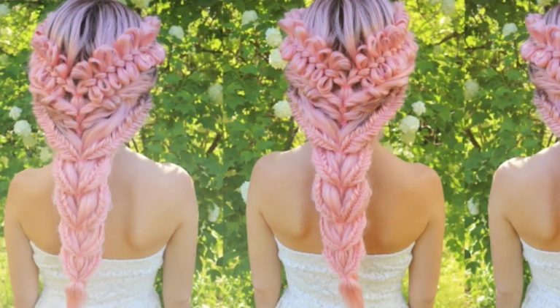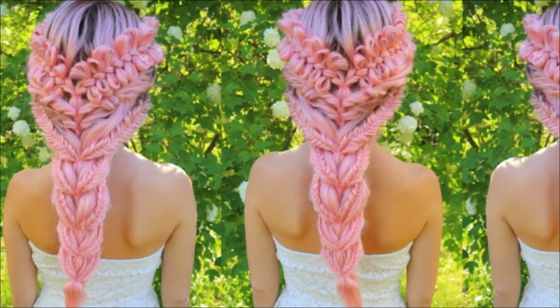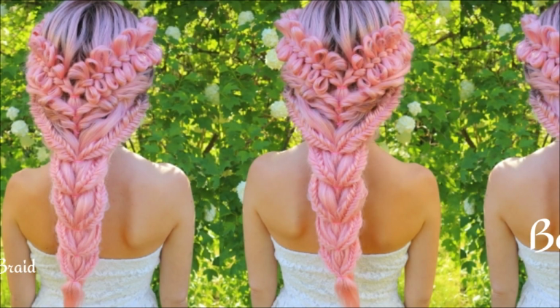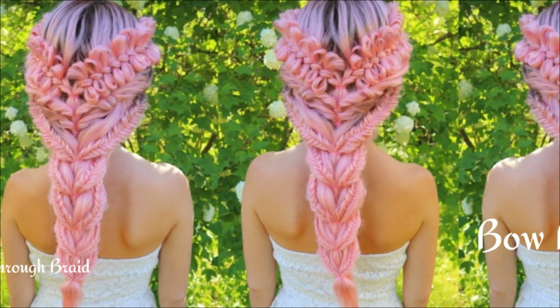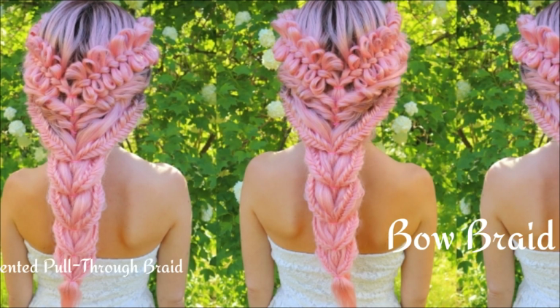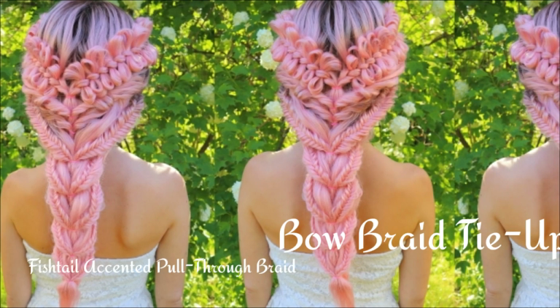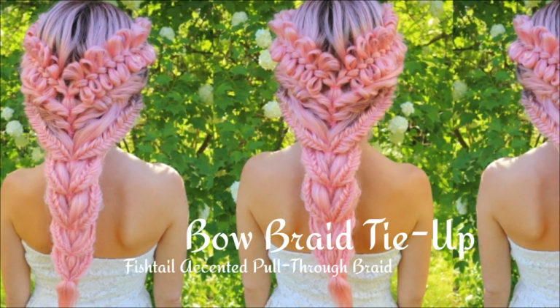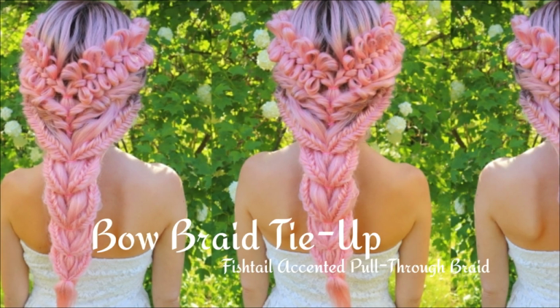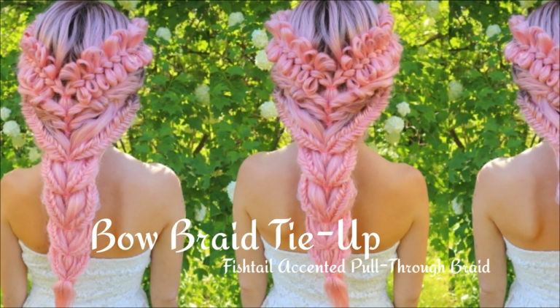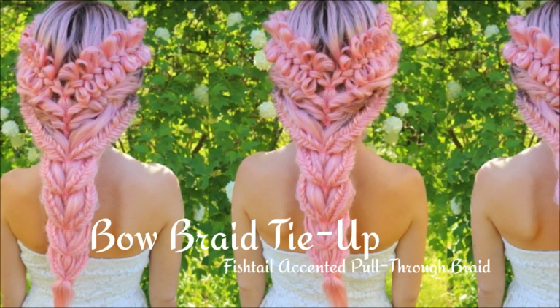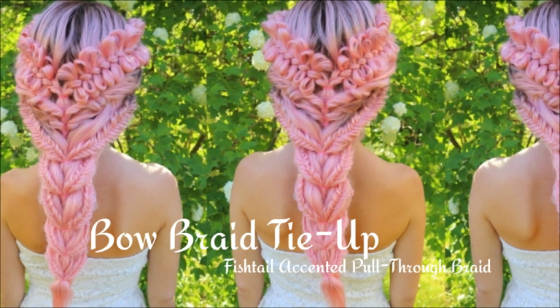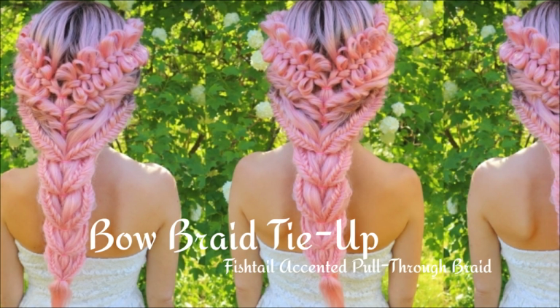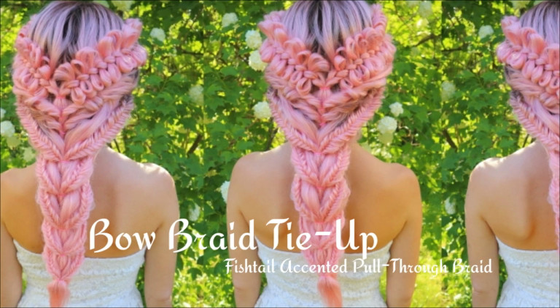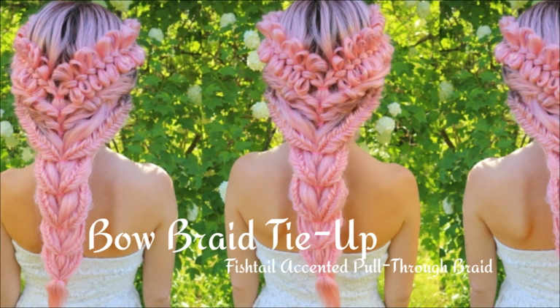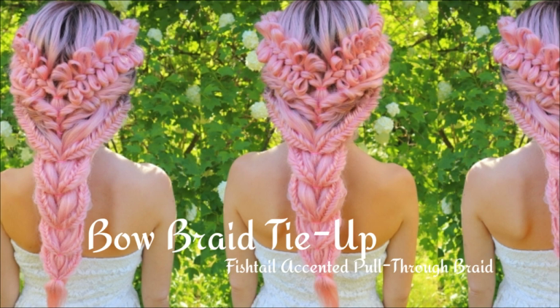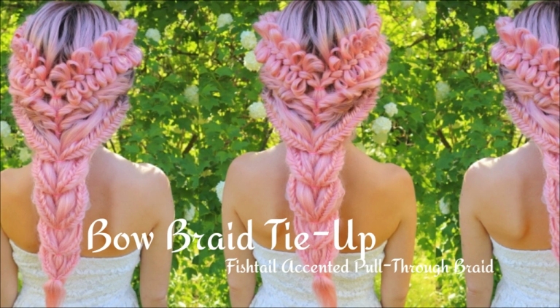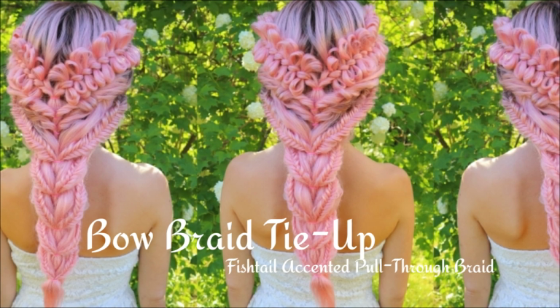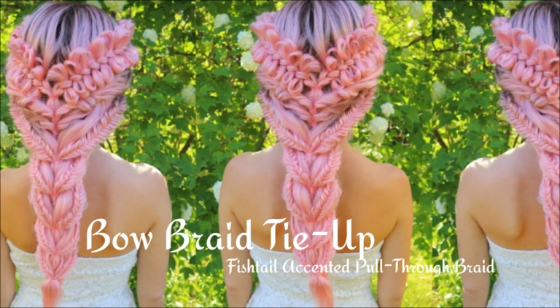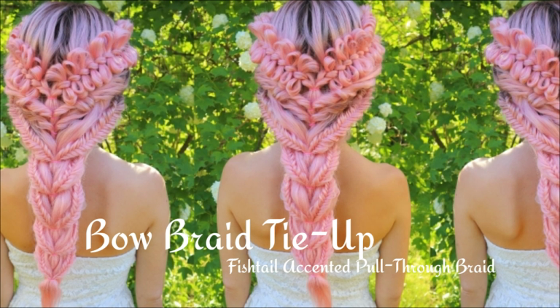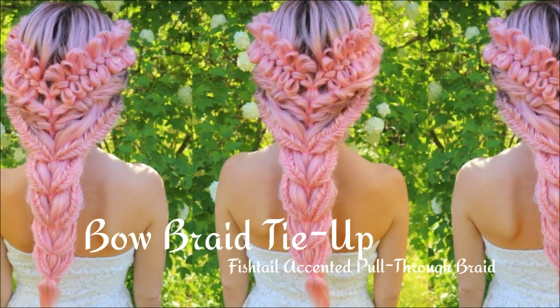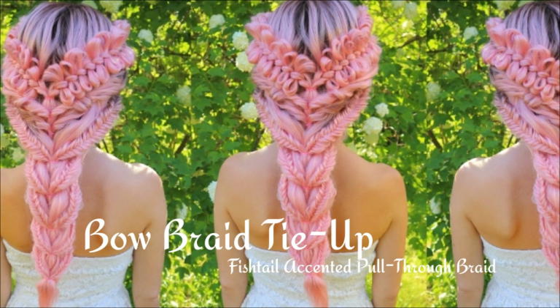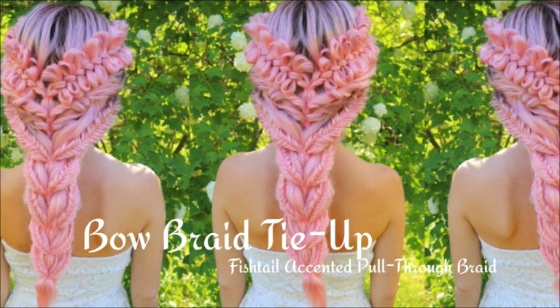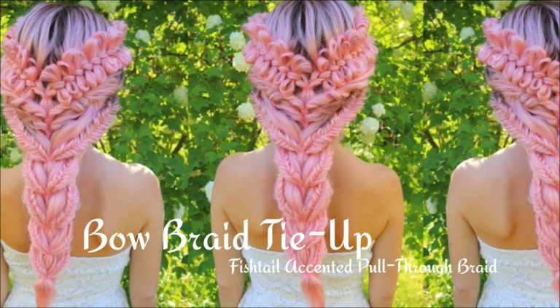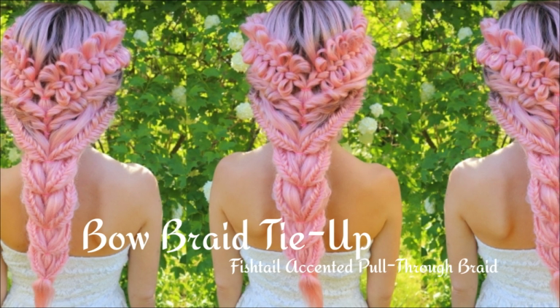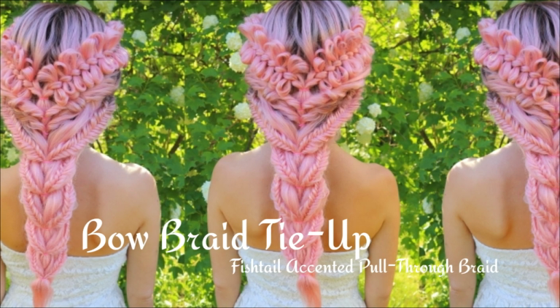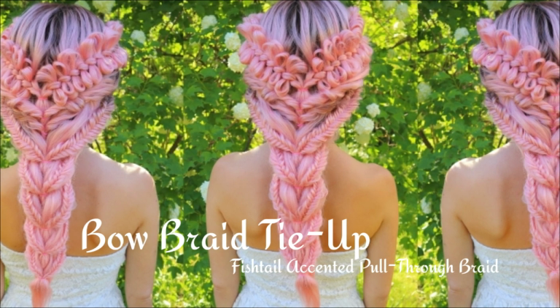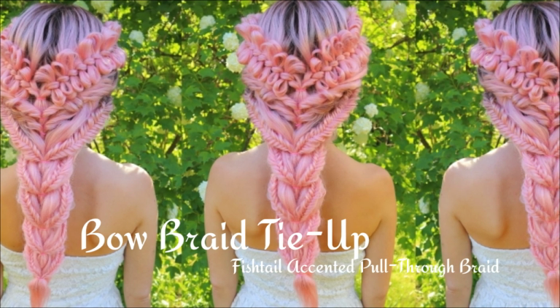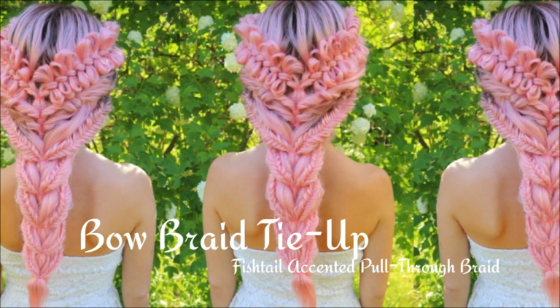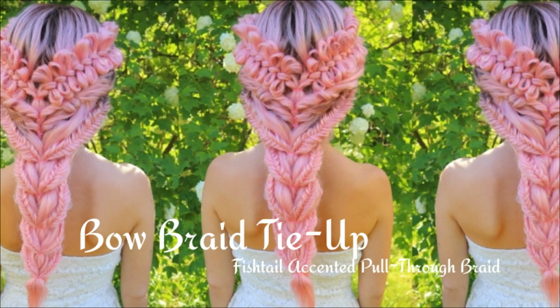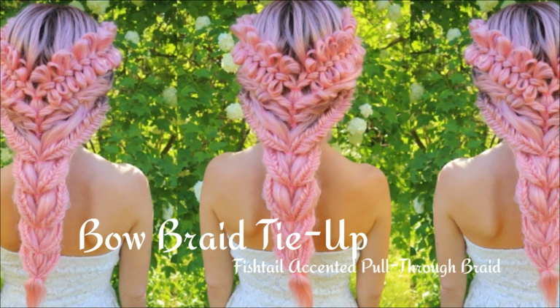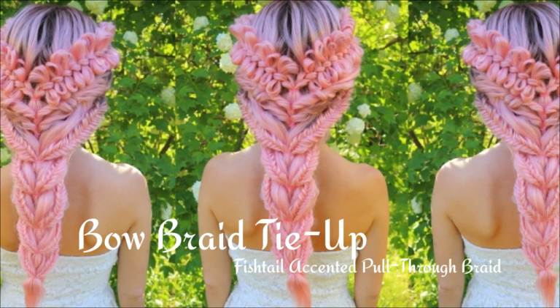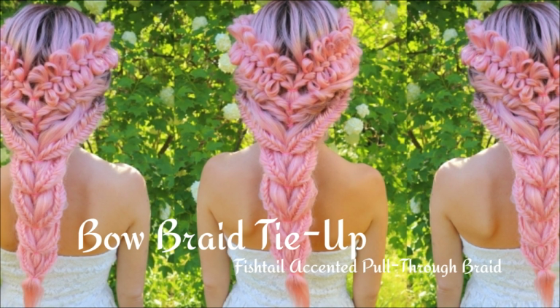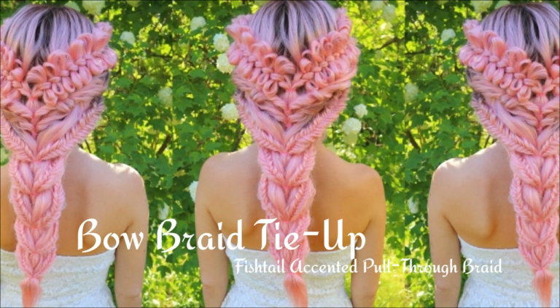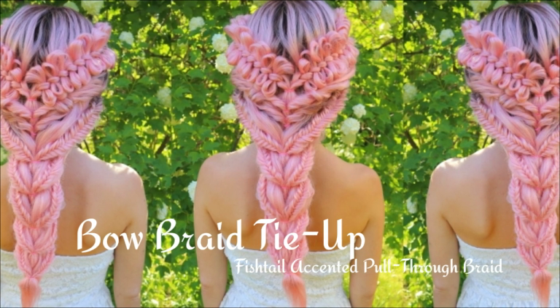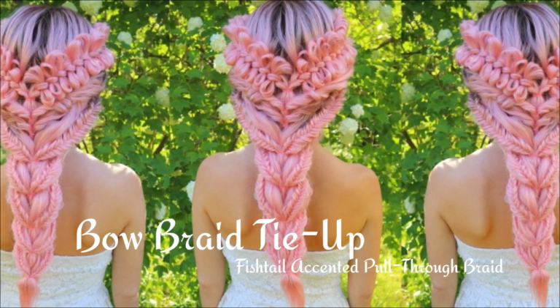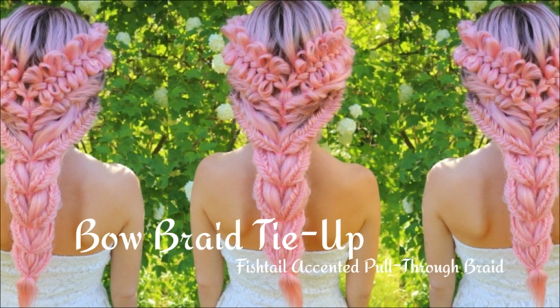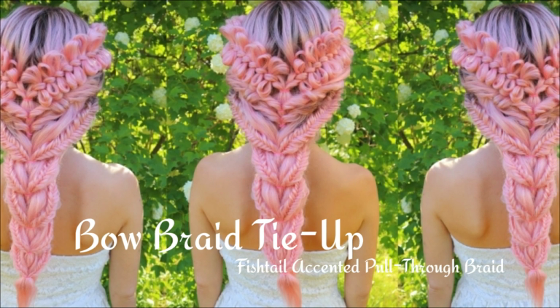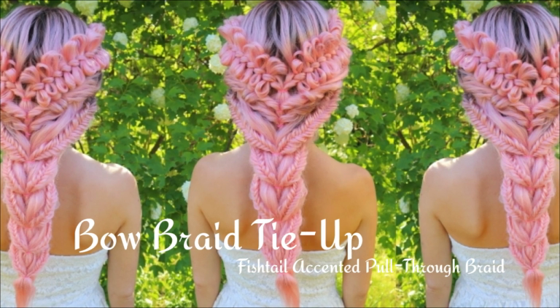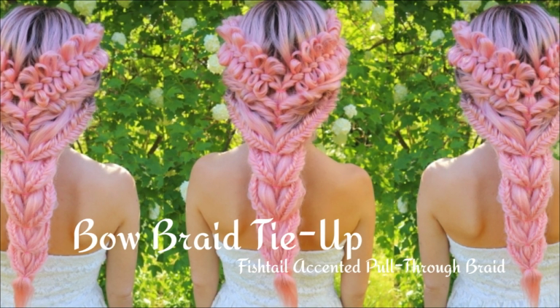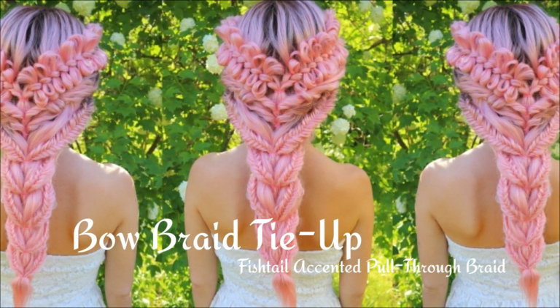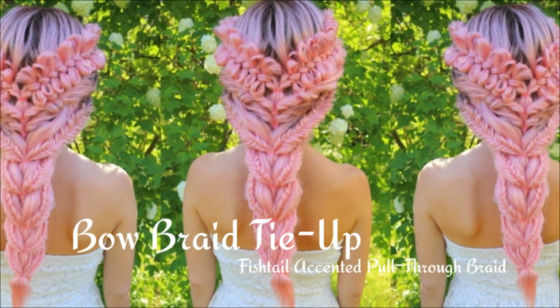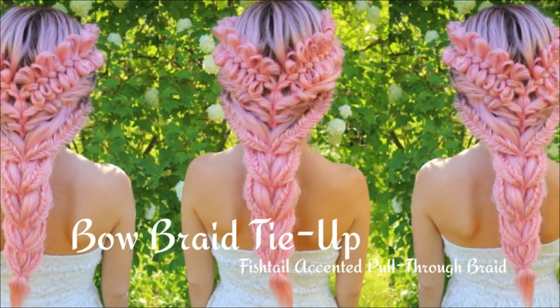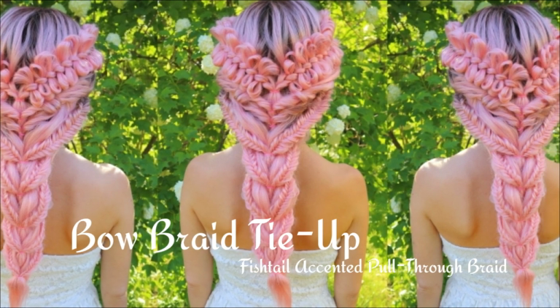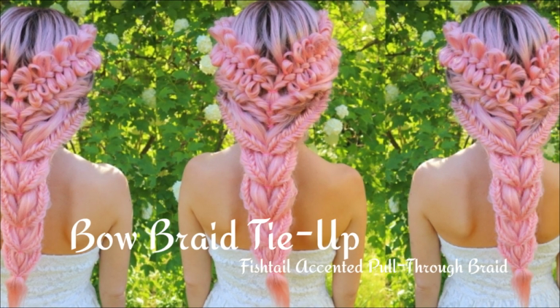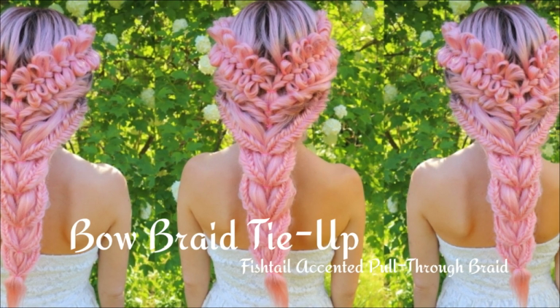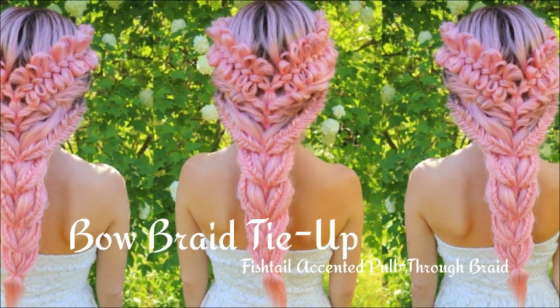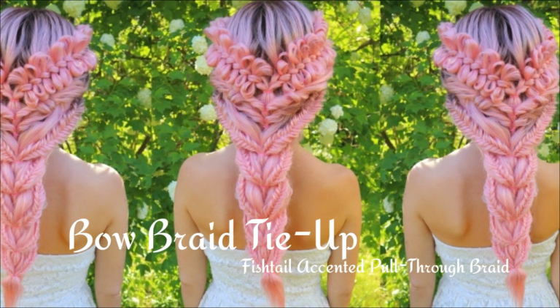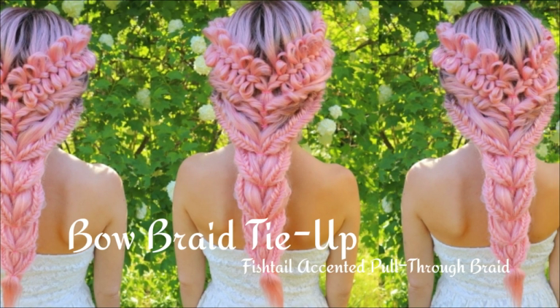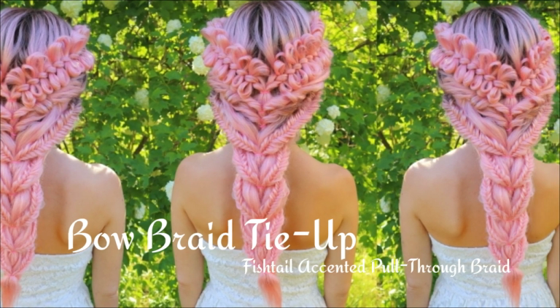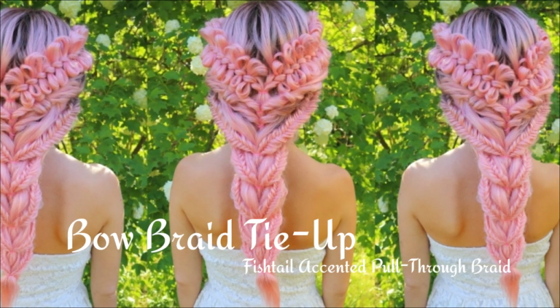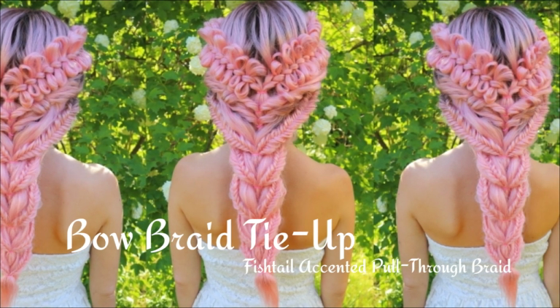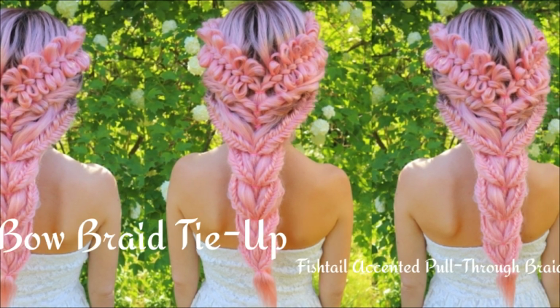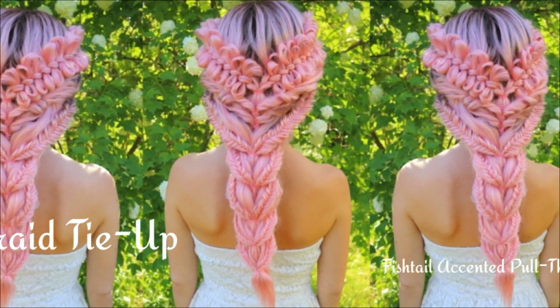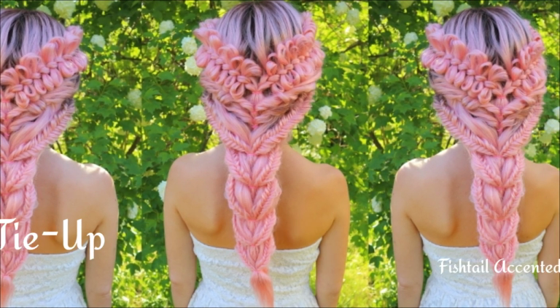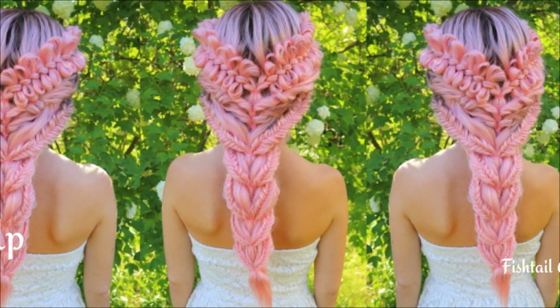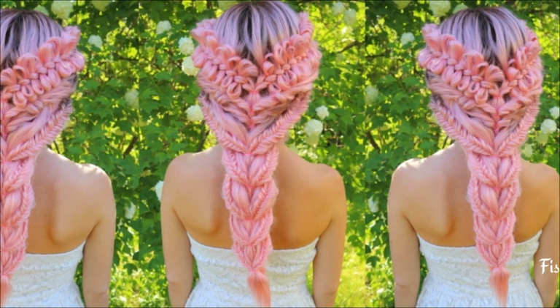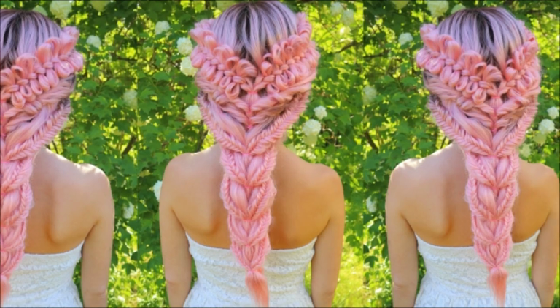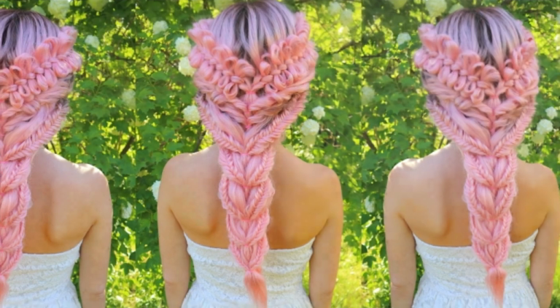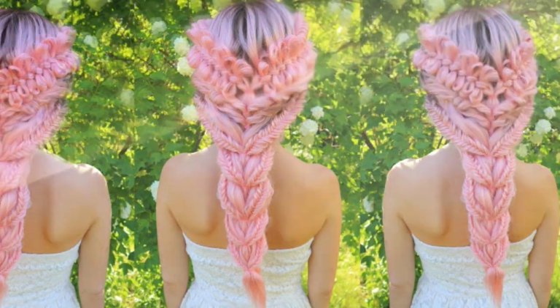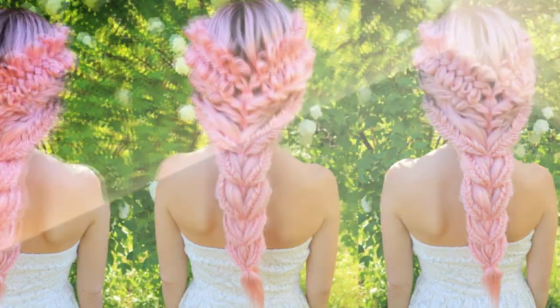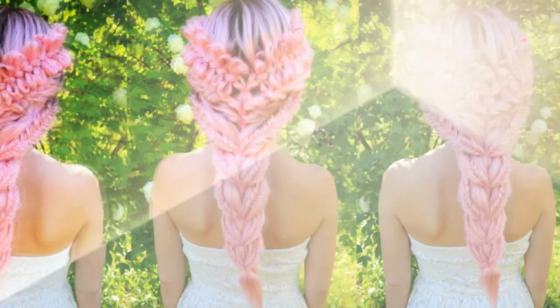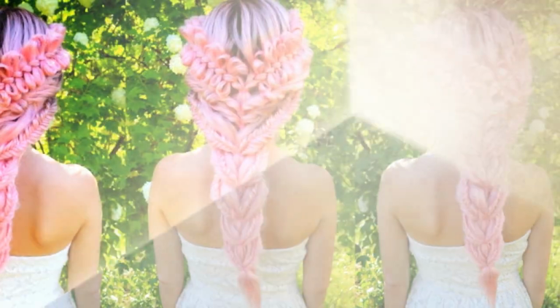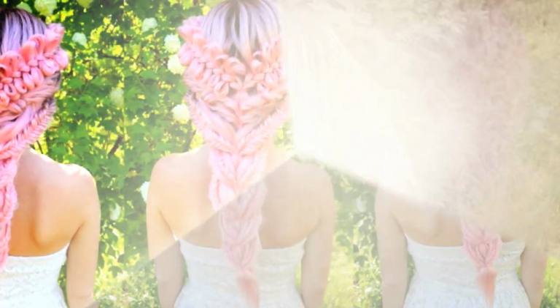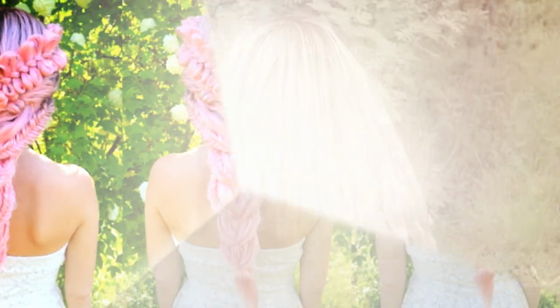In this tutorial I will show you how to create a bow braid tie-up with fishtail accented pull-through braid.